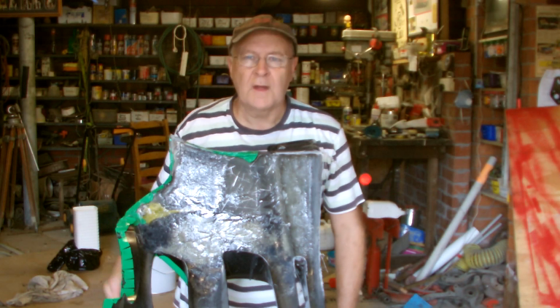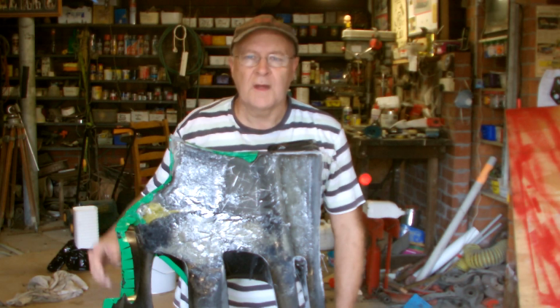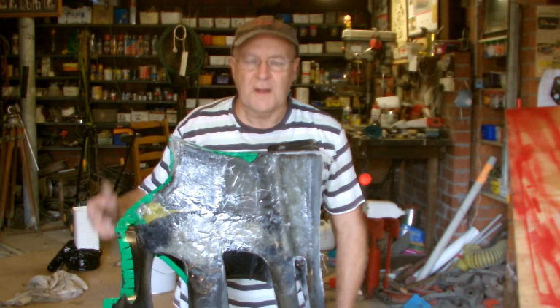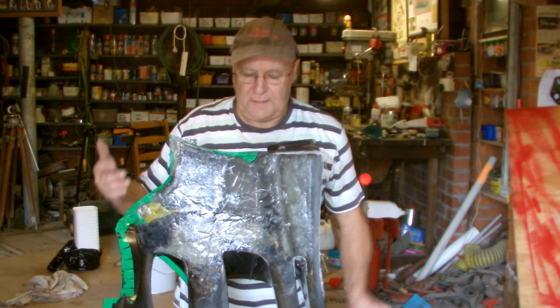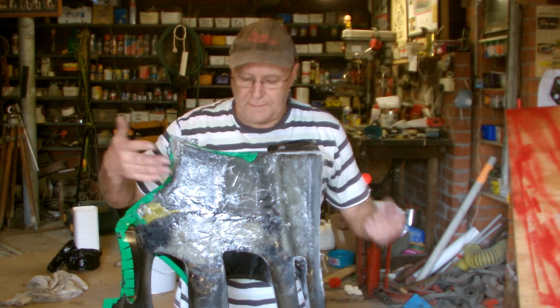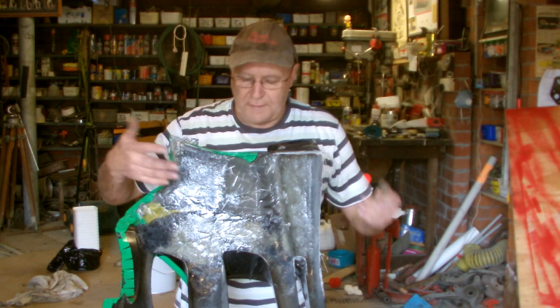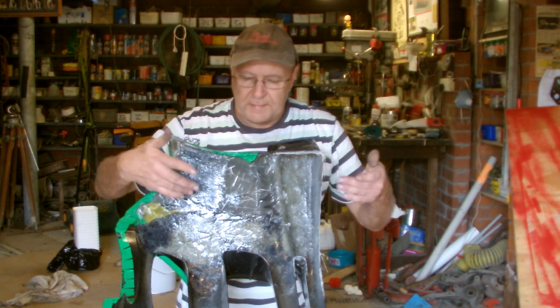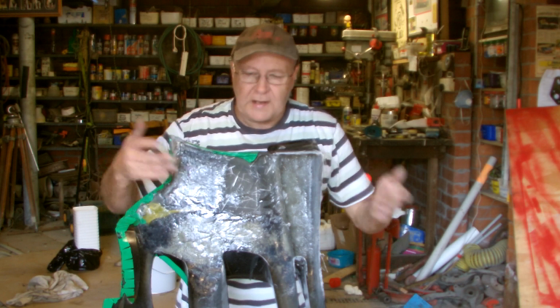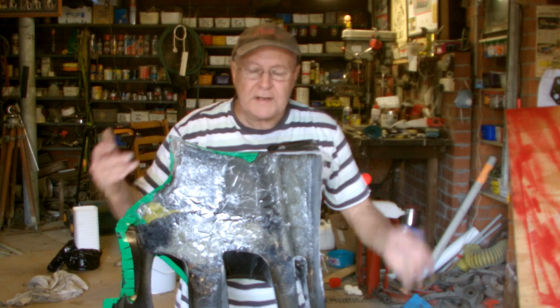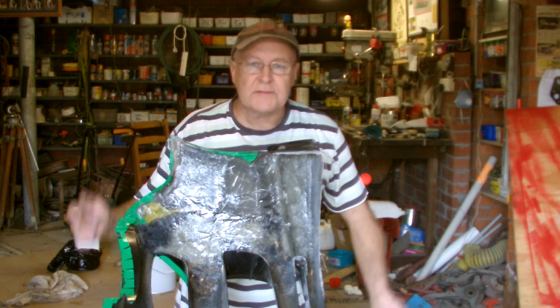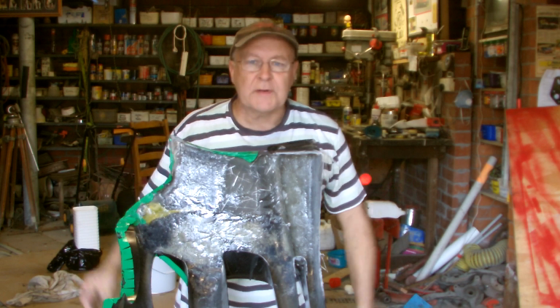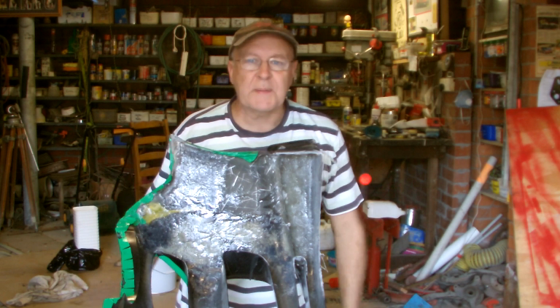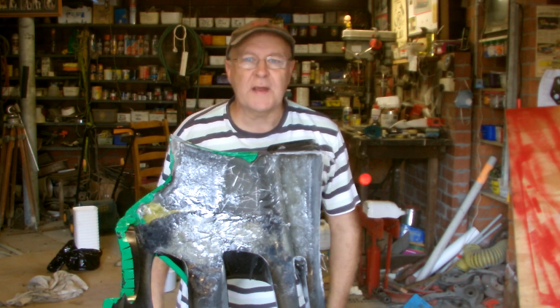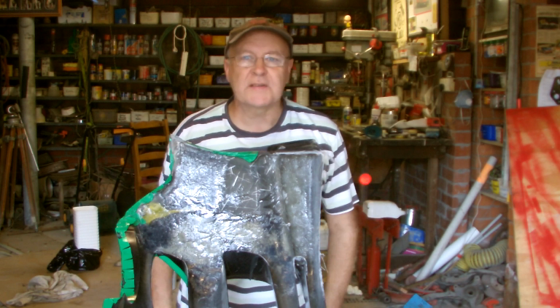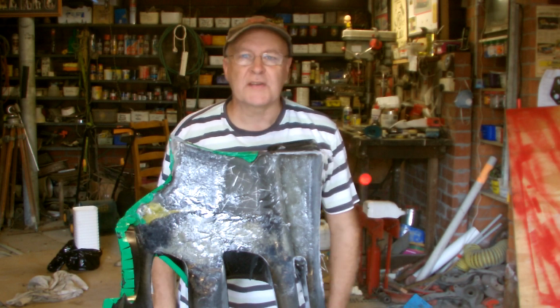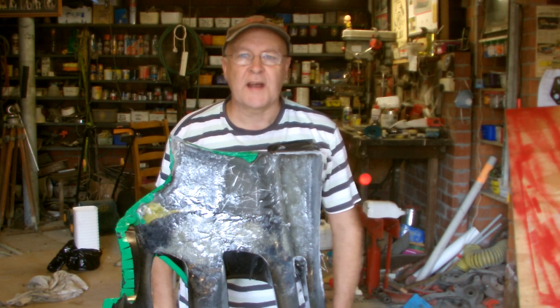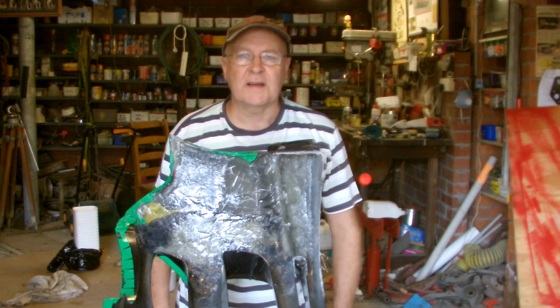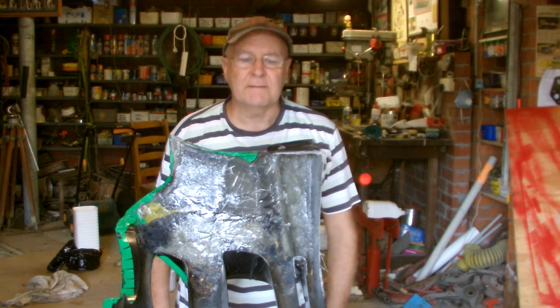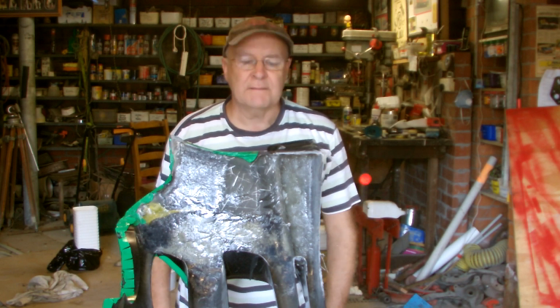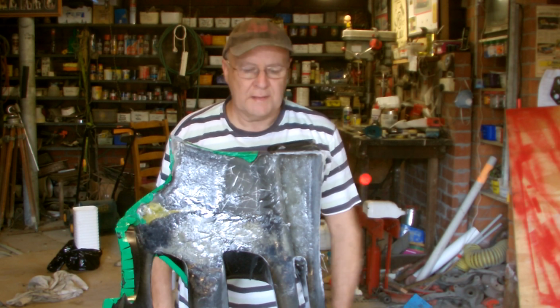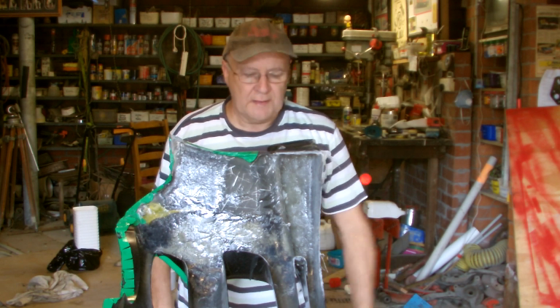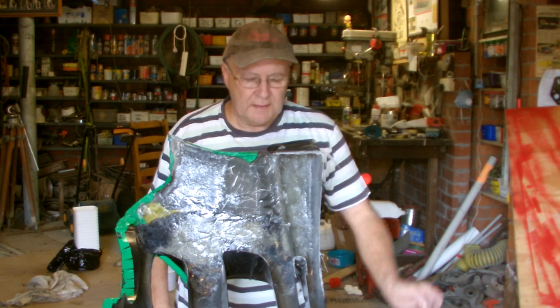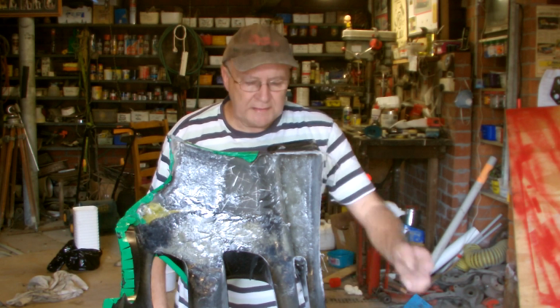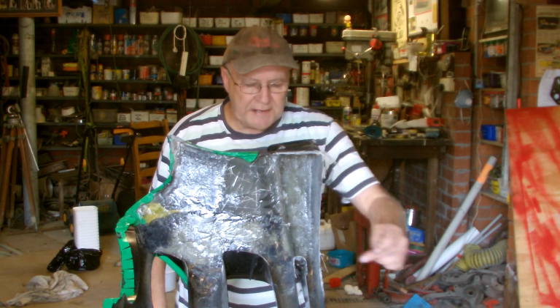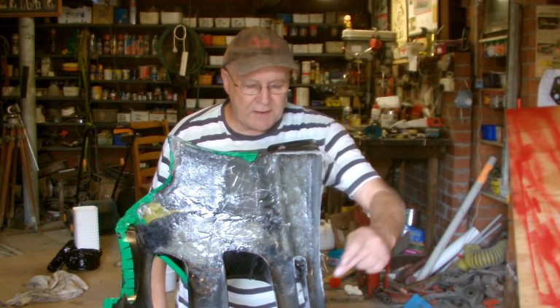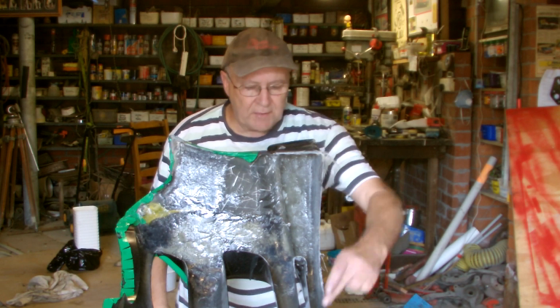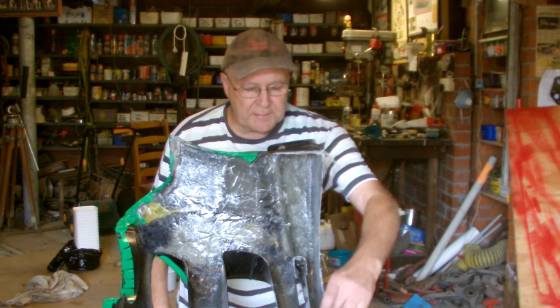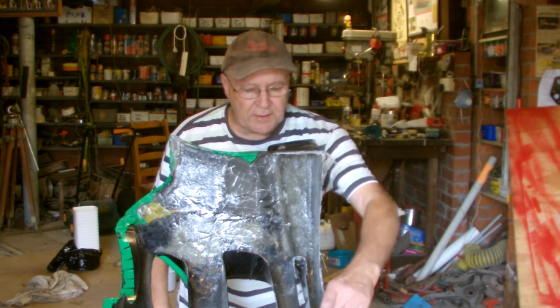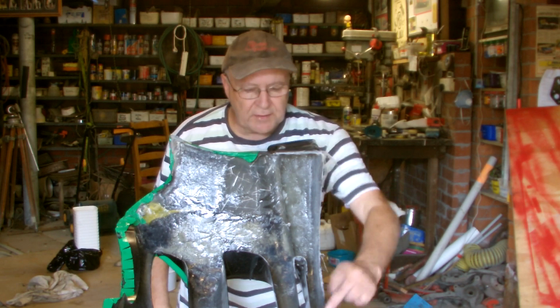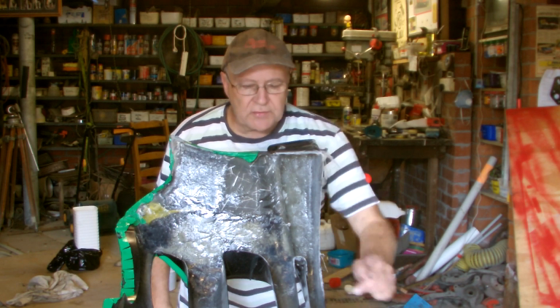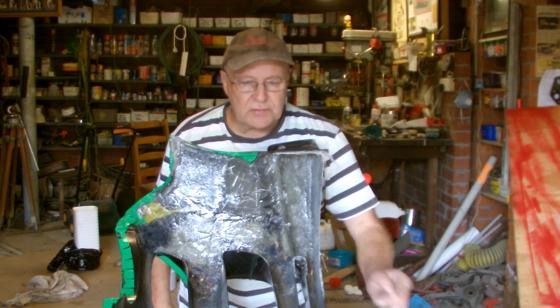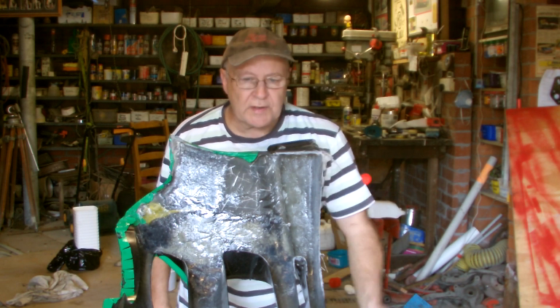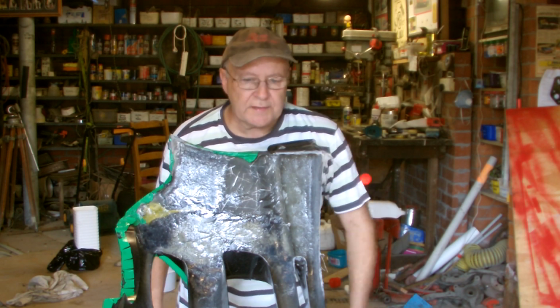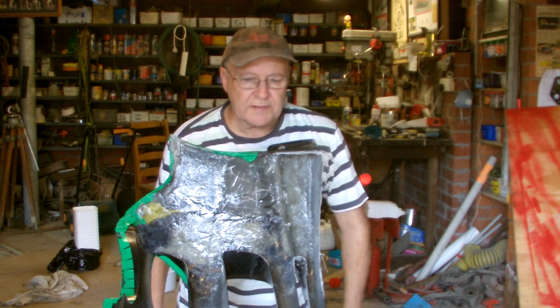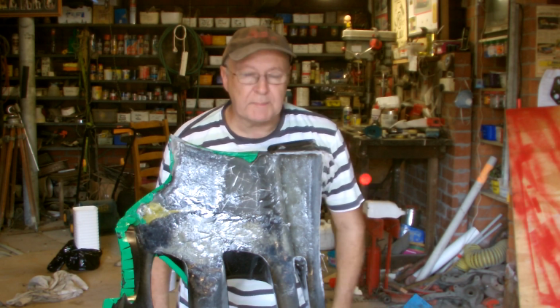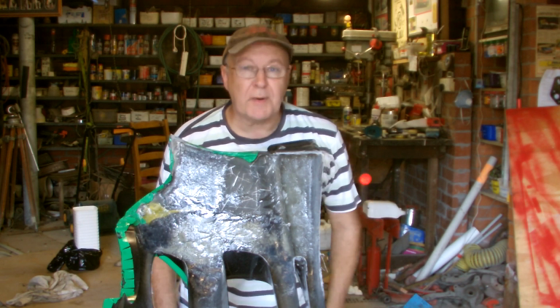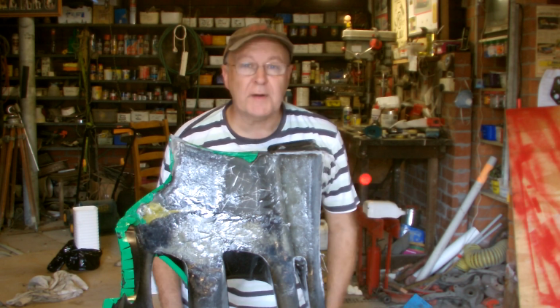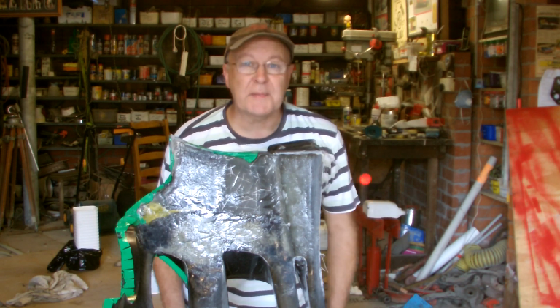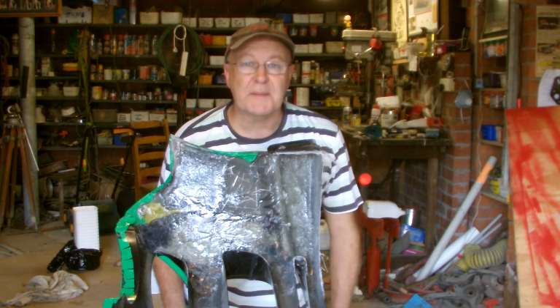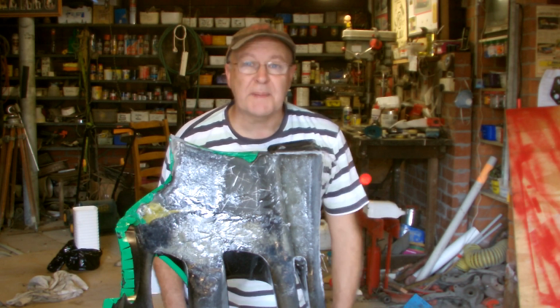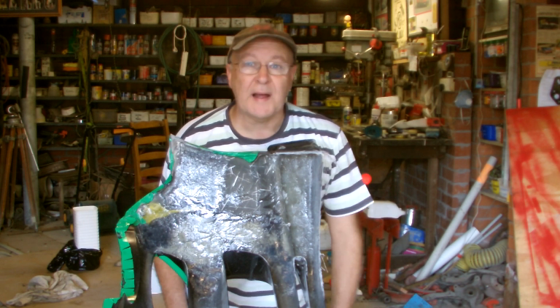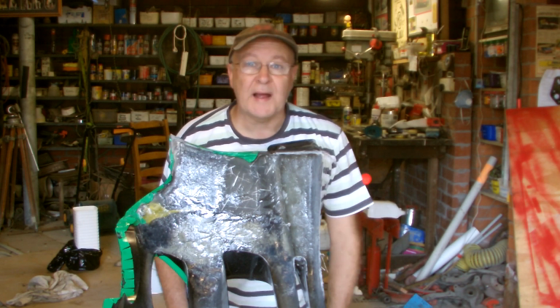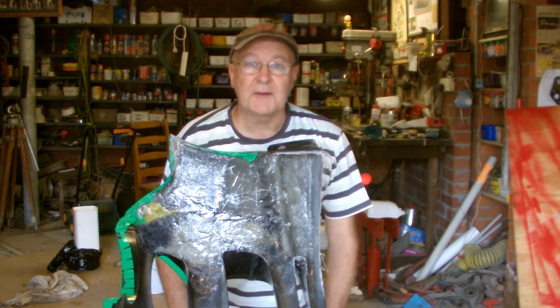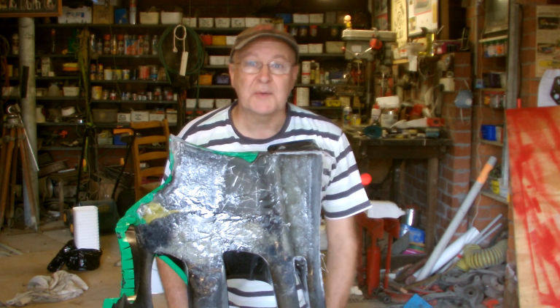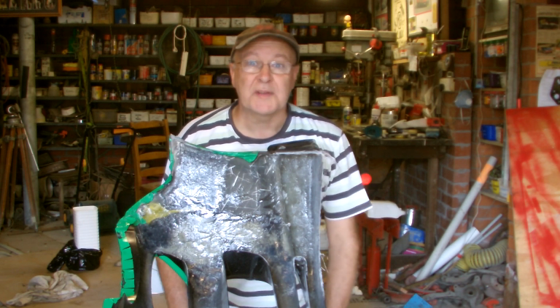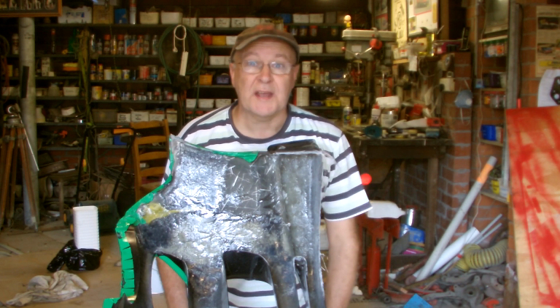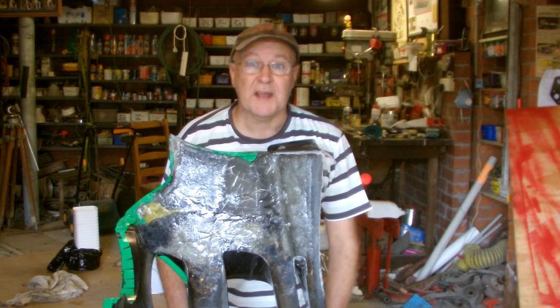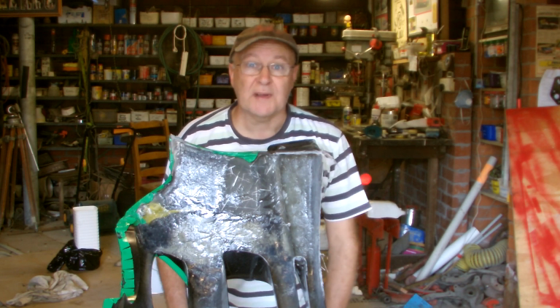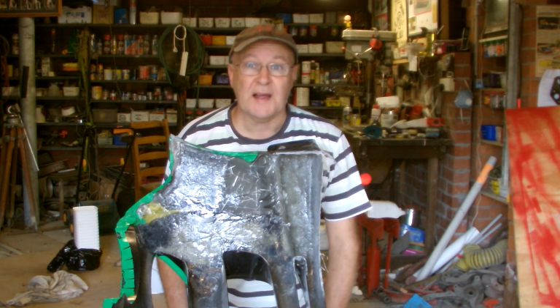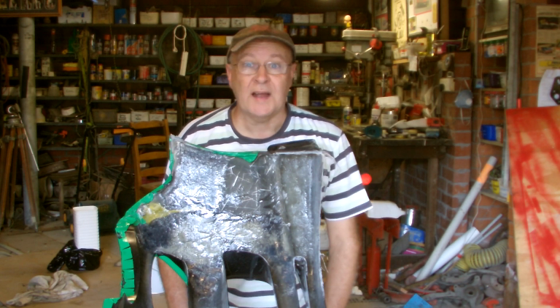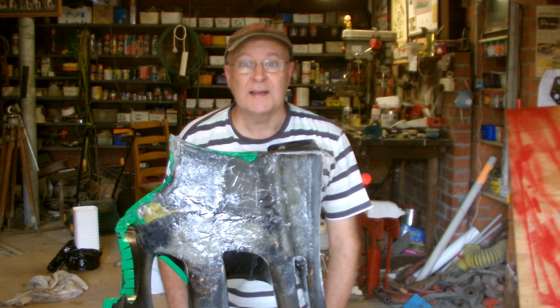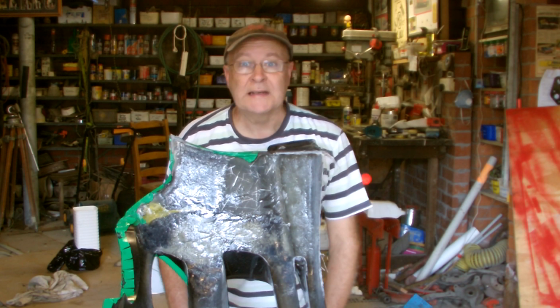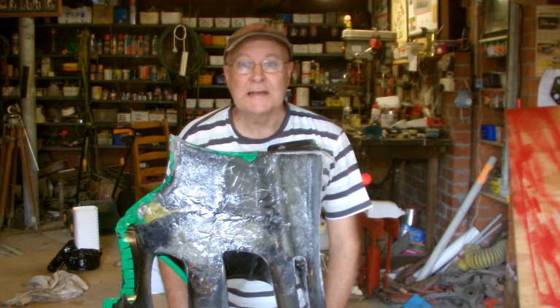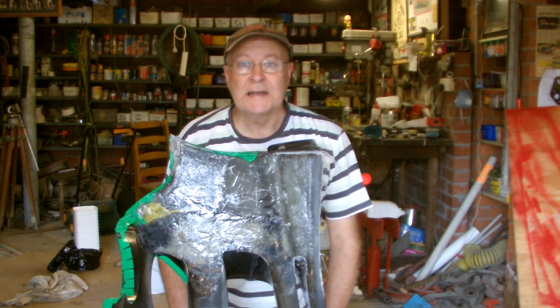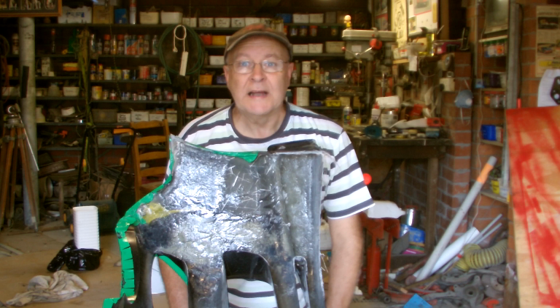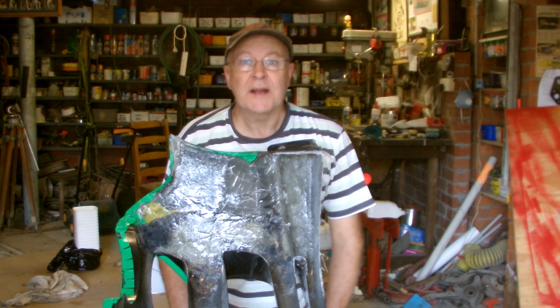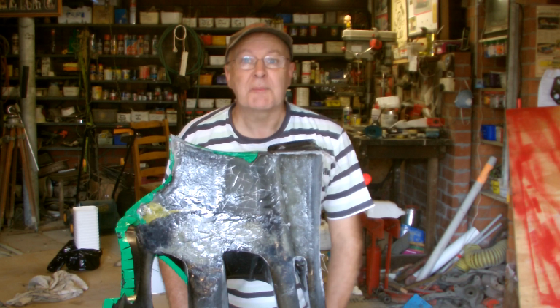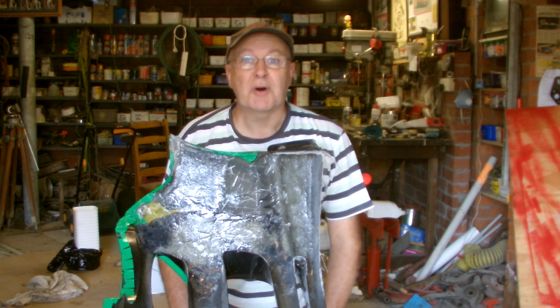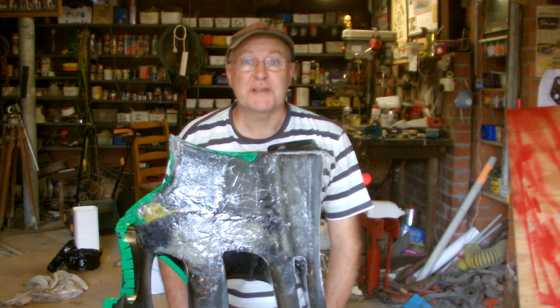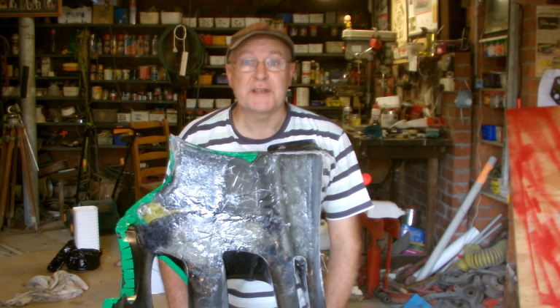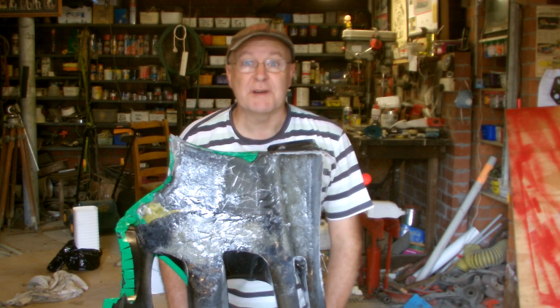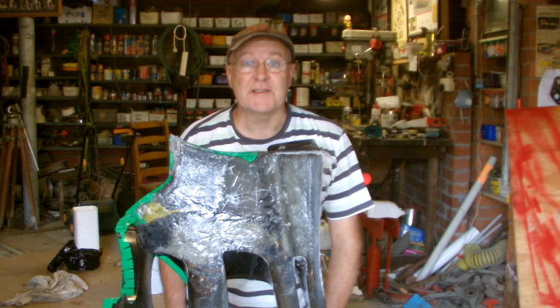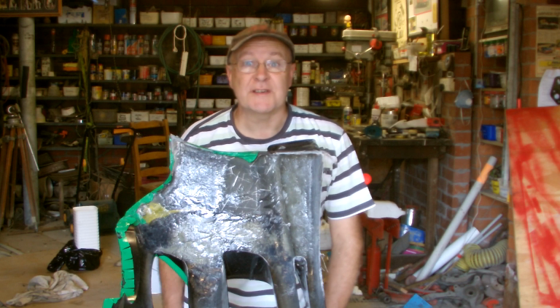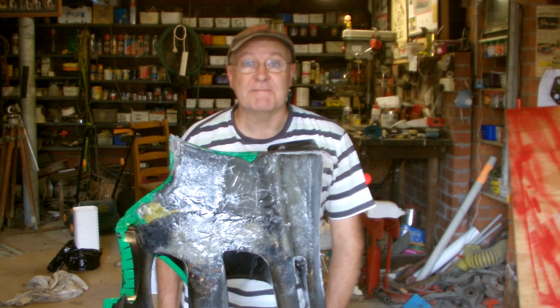The fiberglass repairs are done, now I'm going to strengthen the bottom of the bar with Kevlar and epoxy resin.